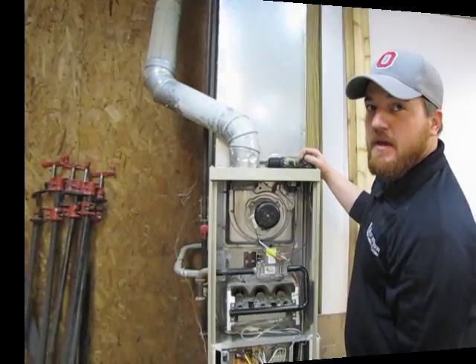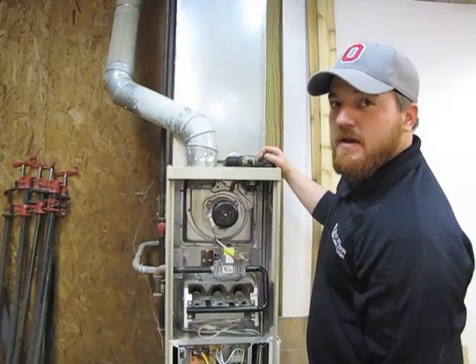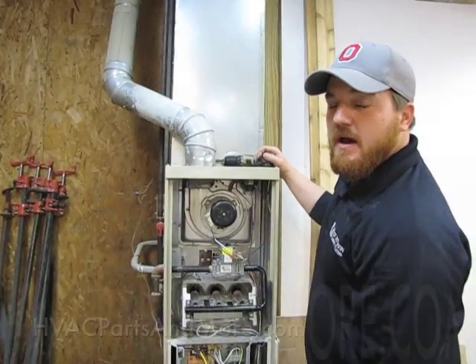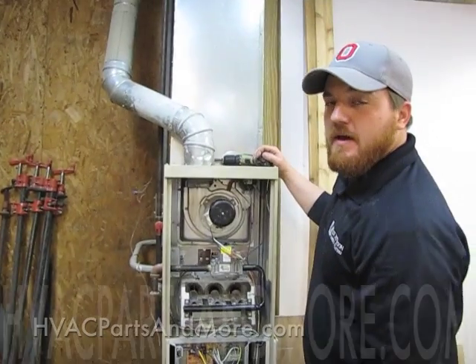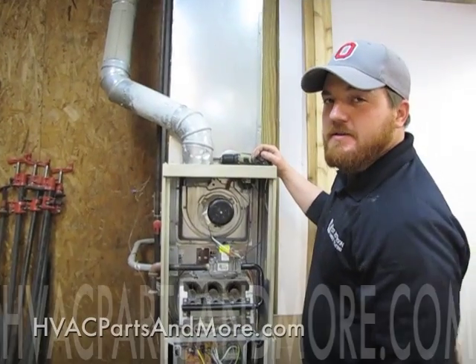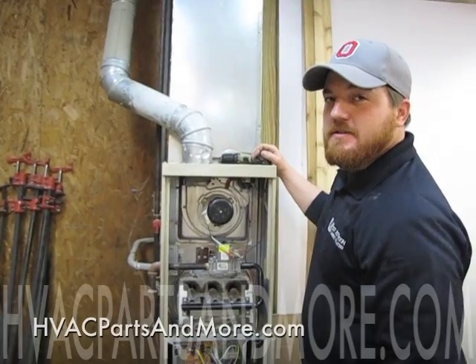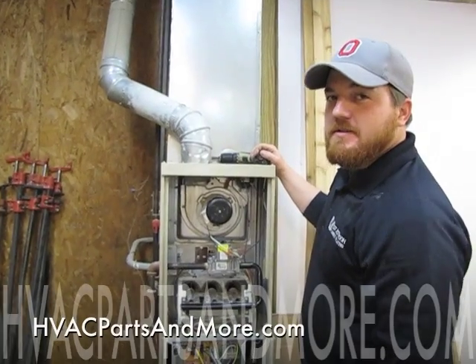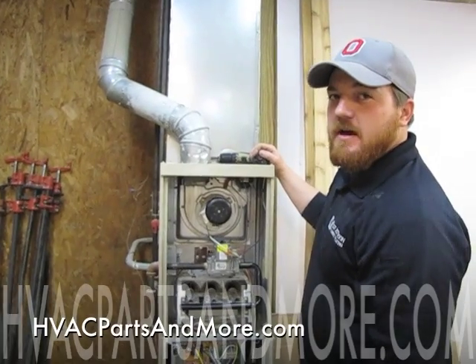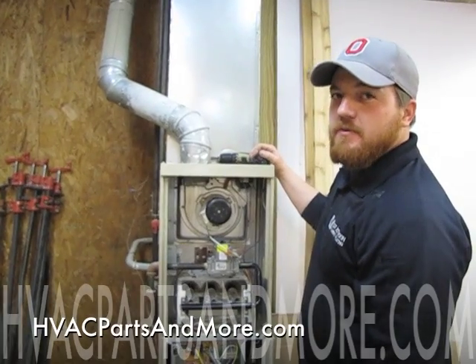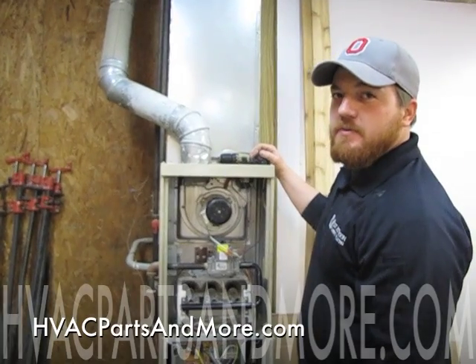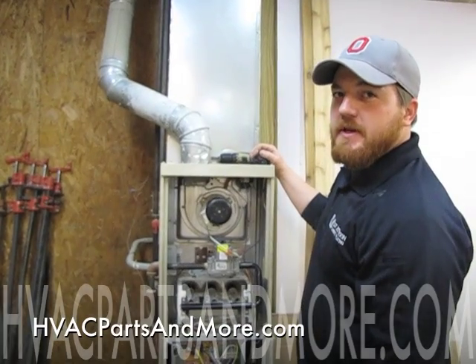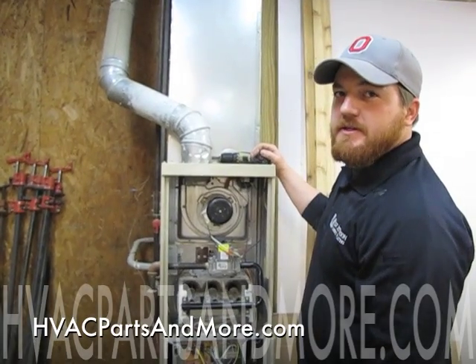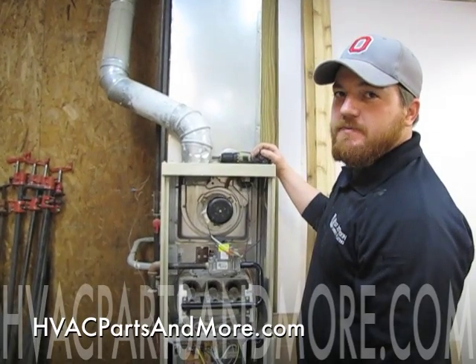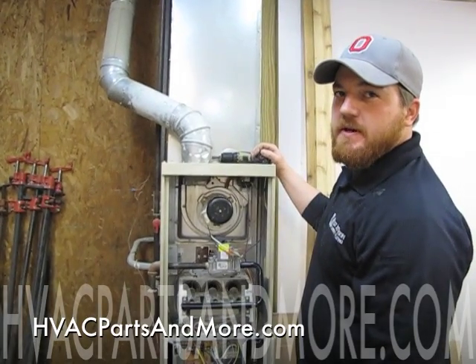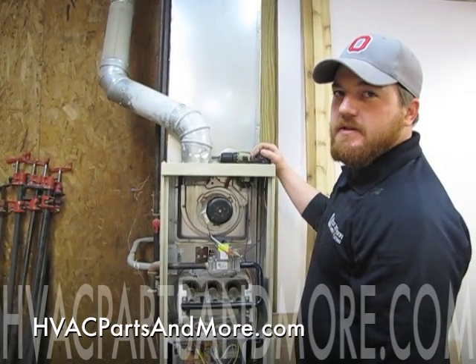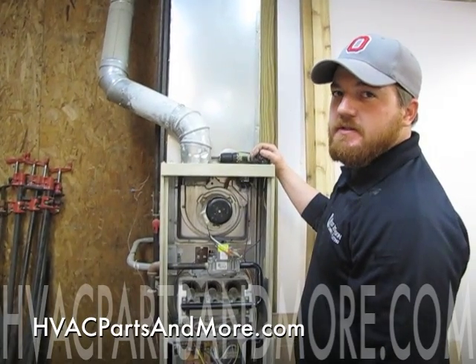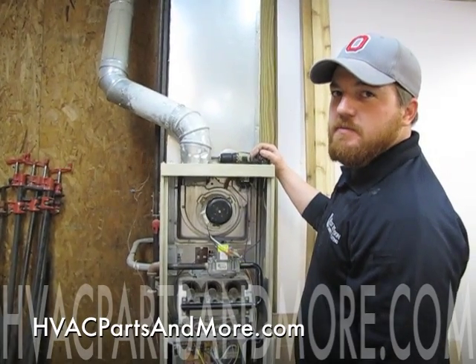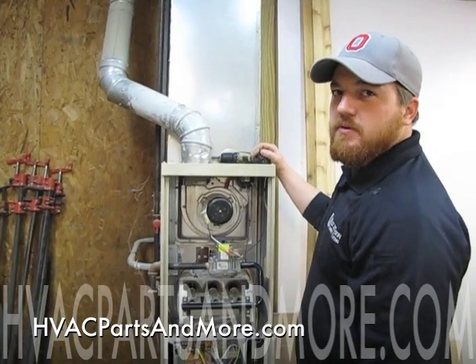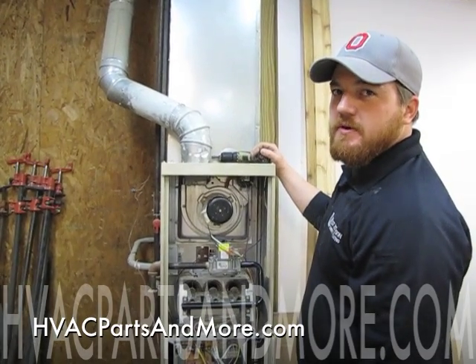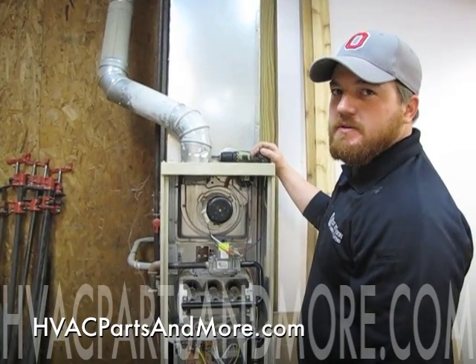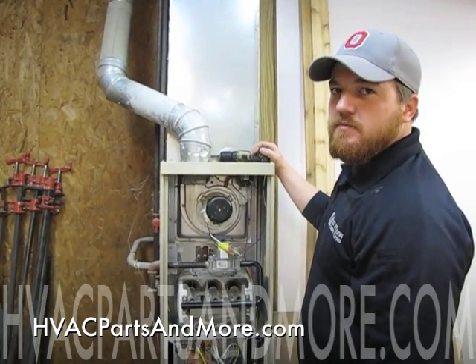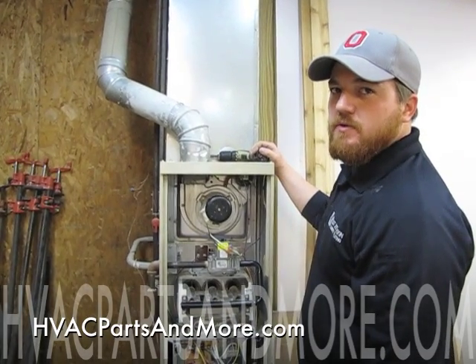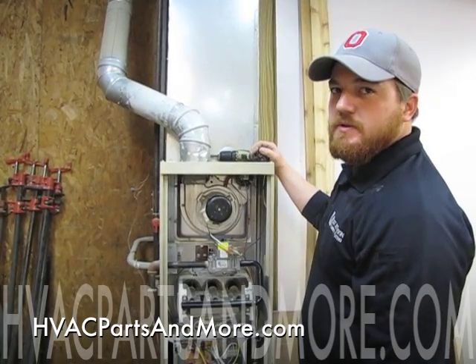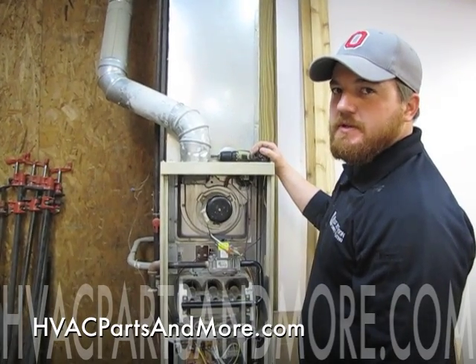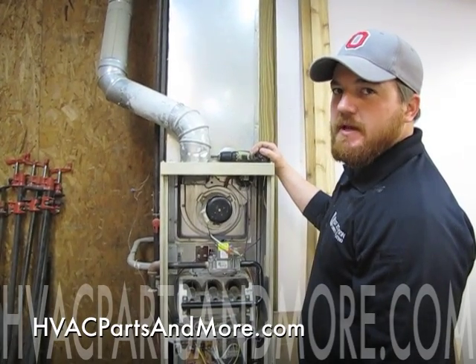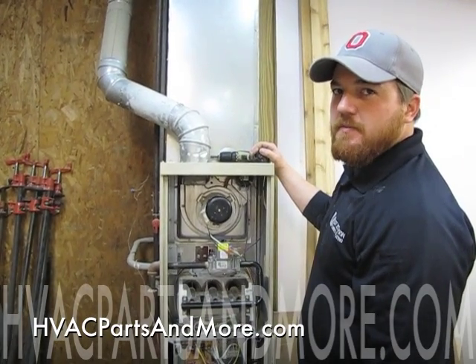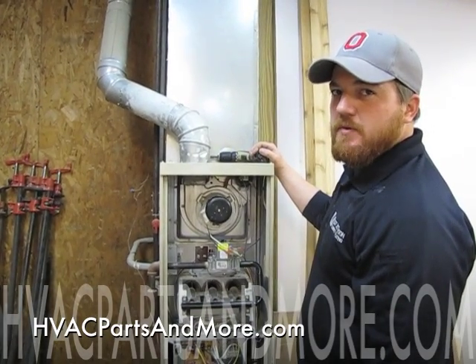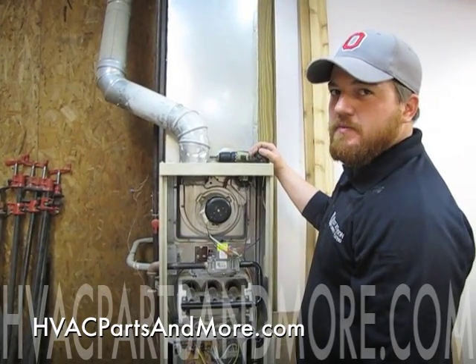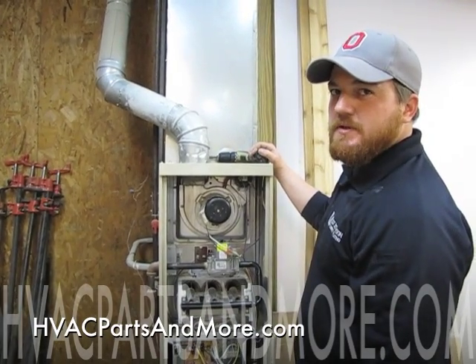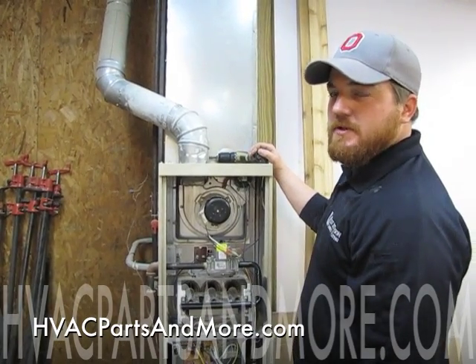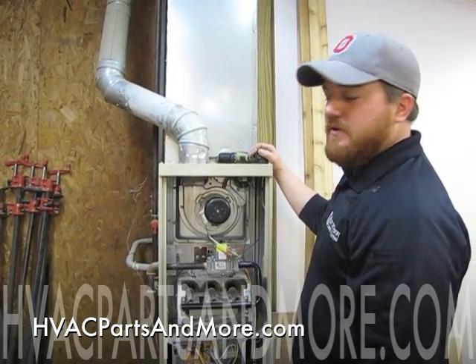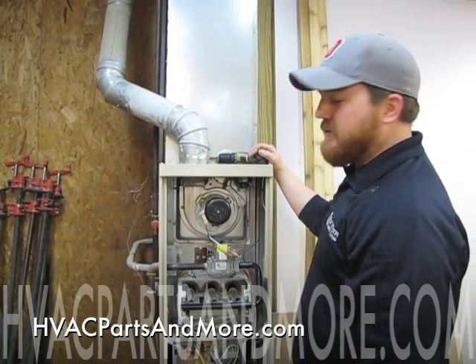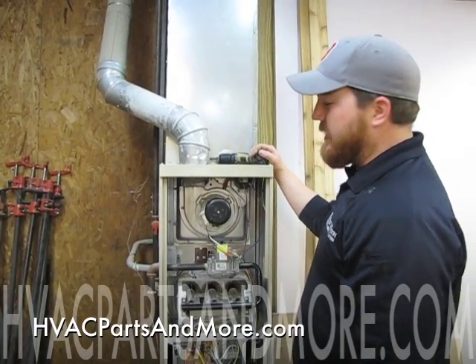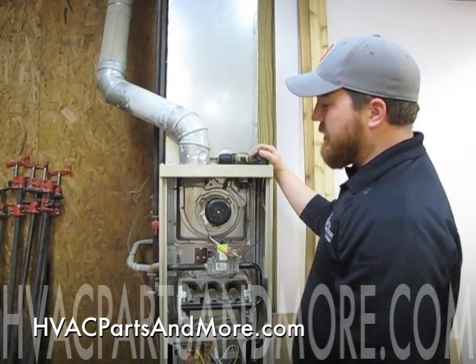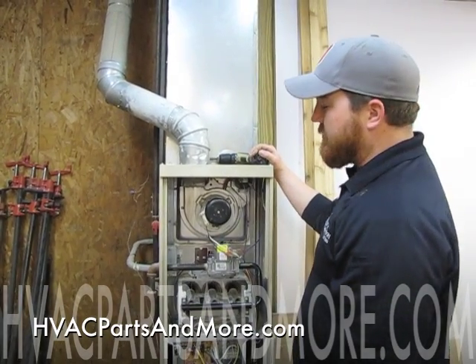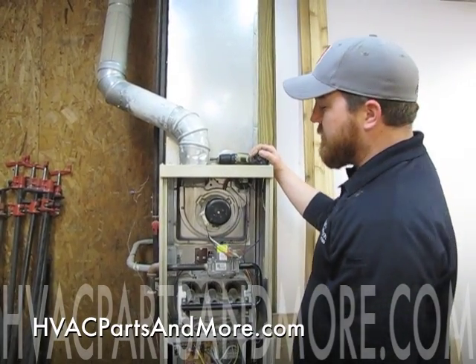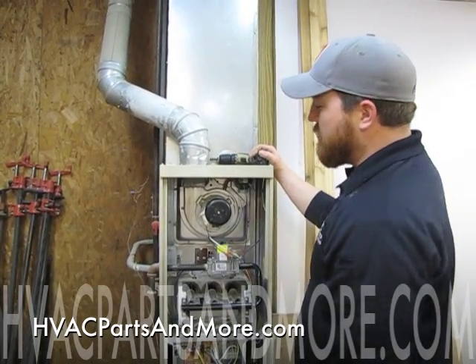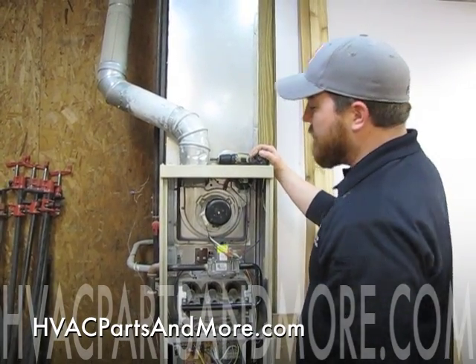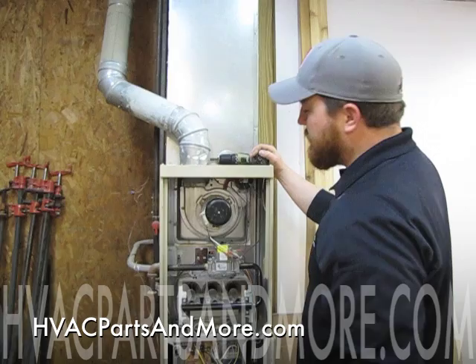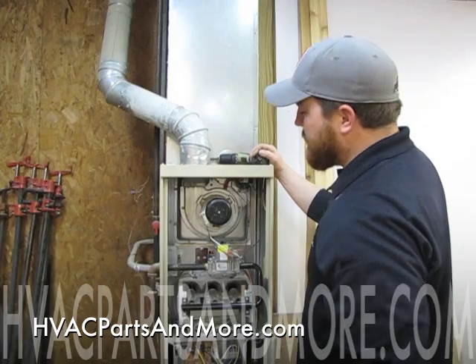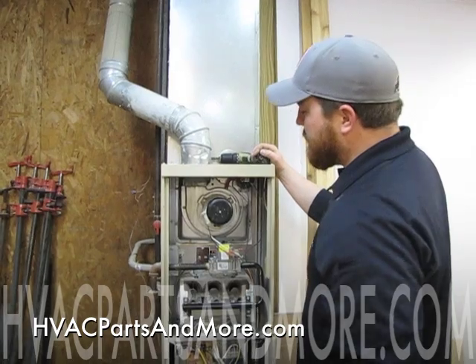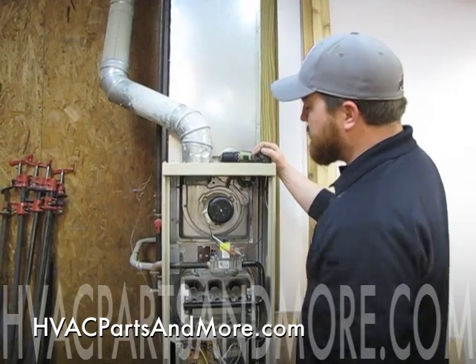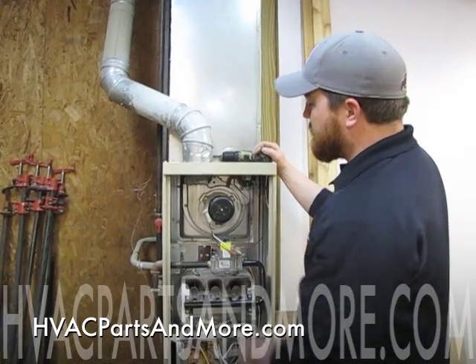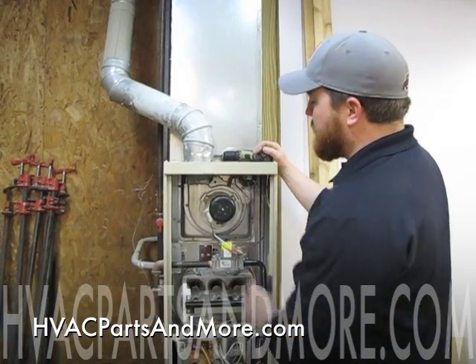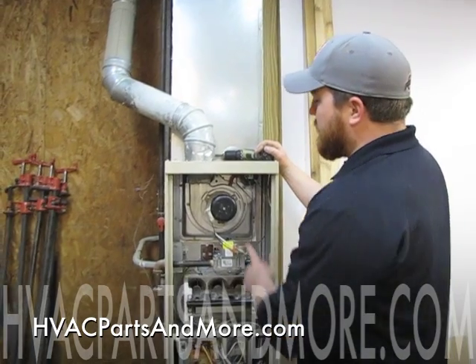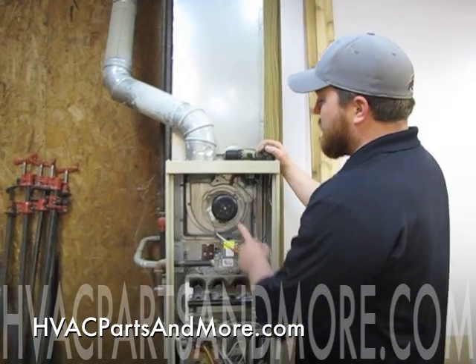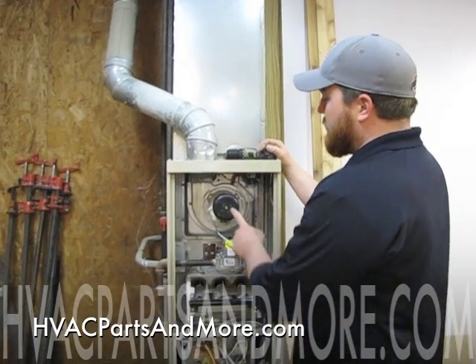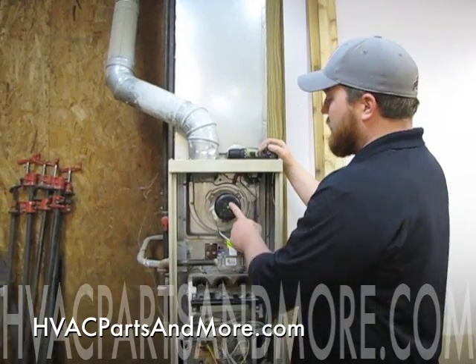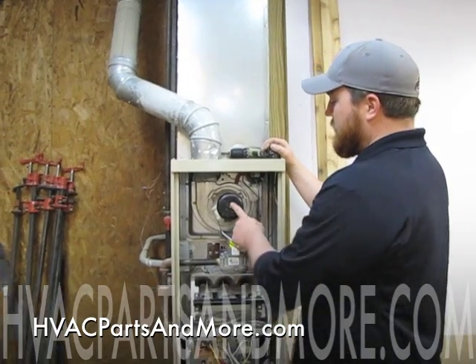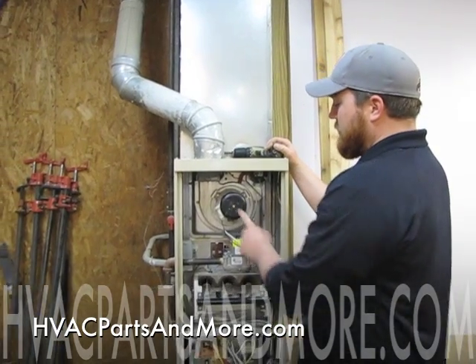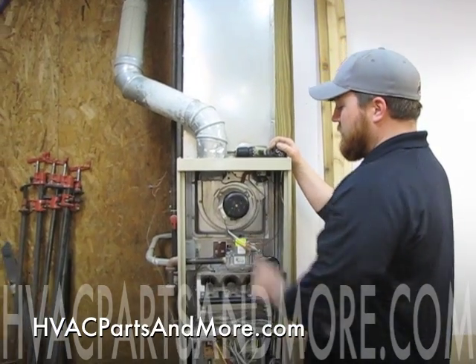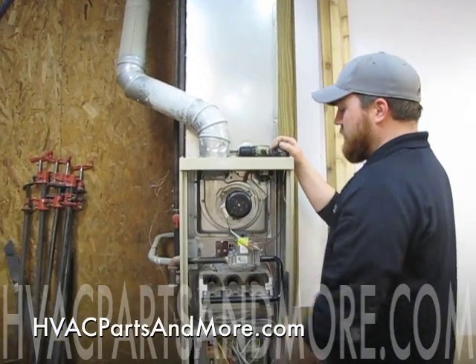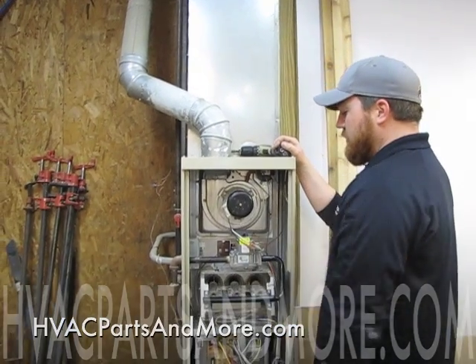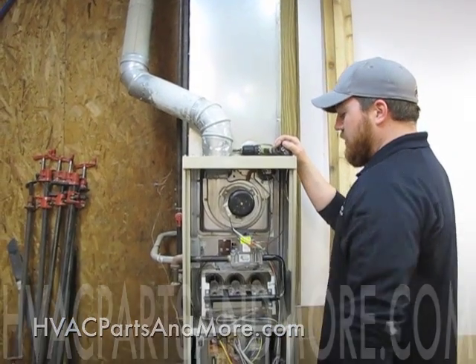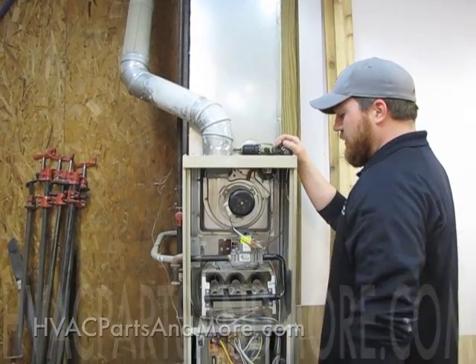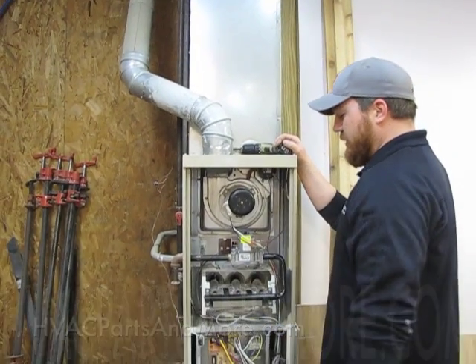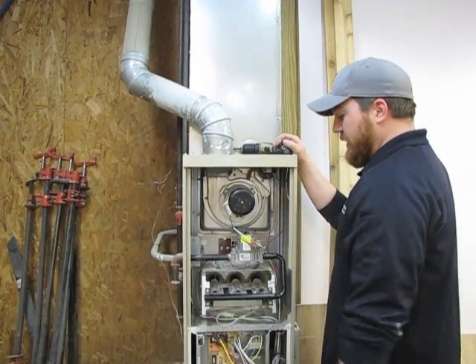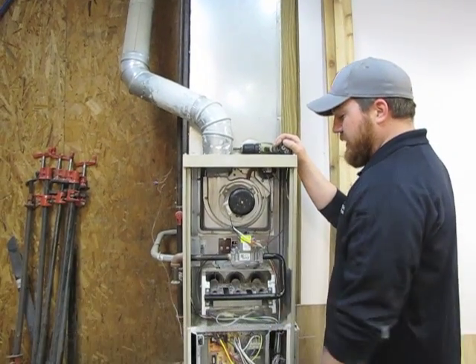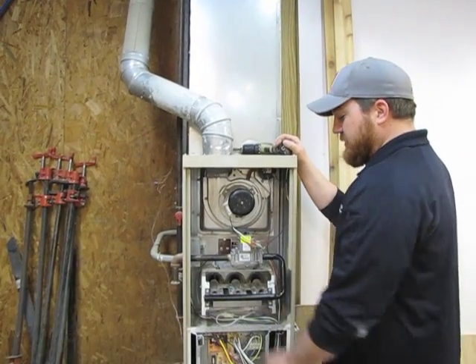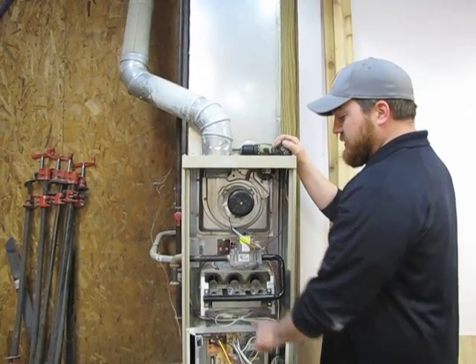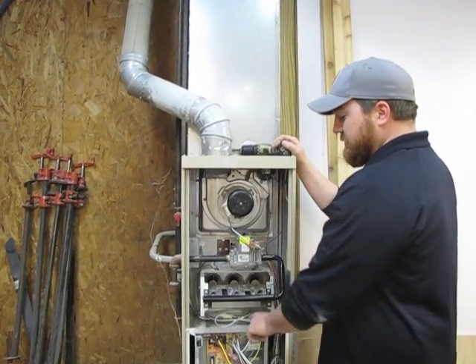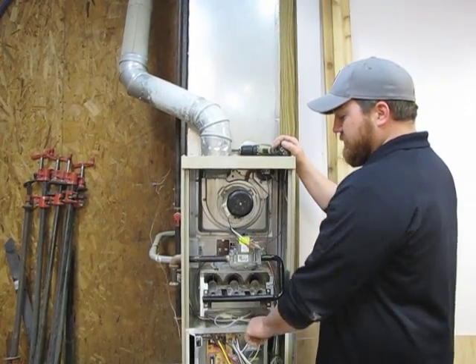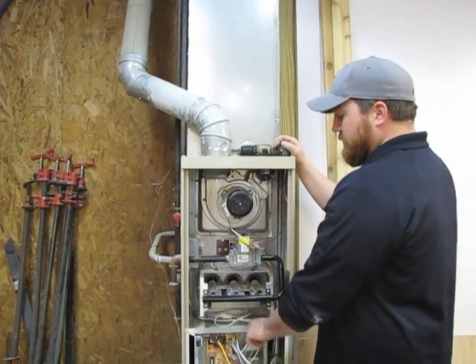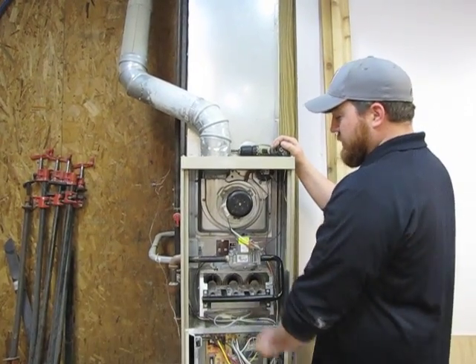Hi, this is Todd with HVAC Parts and More. Today I'm going to be showing you how to remove an inducer motor on a G40.